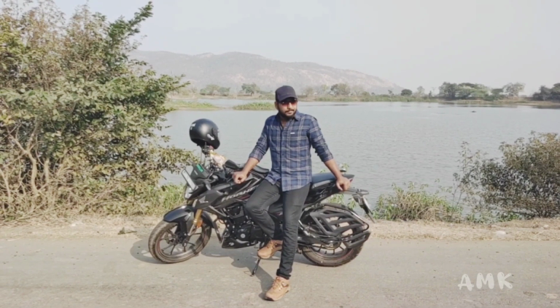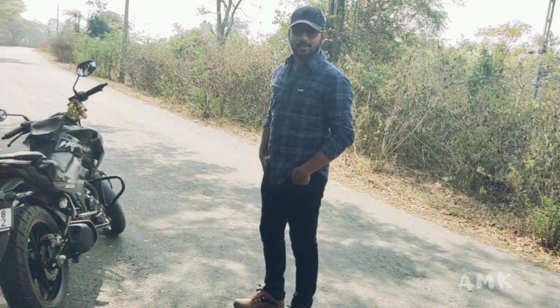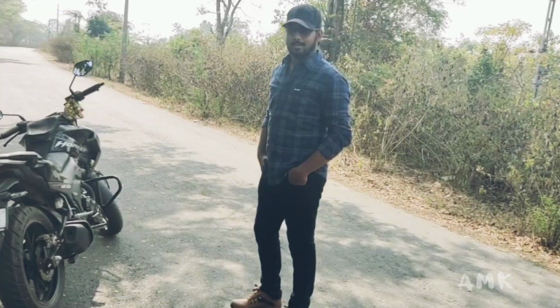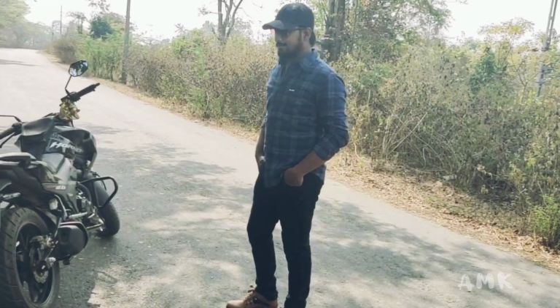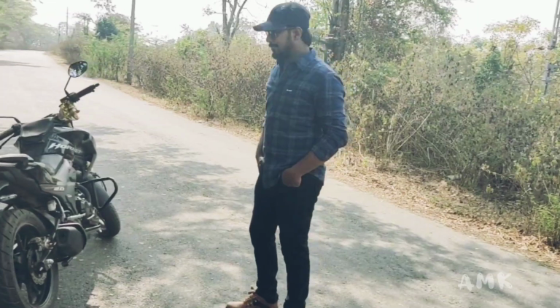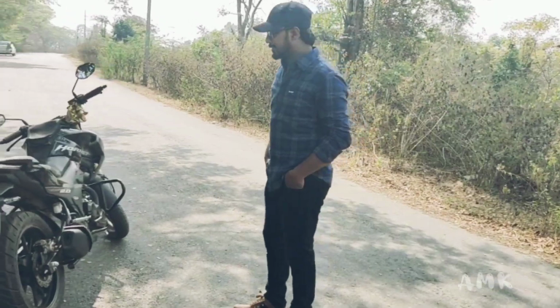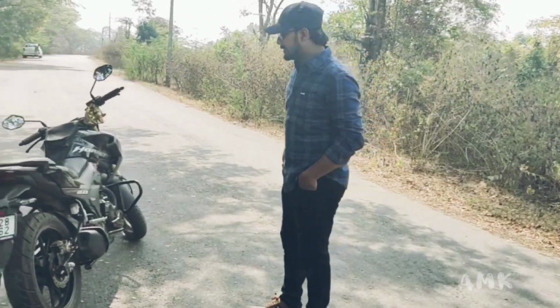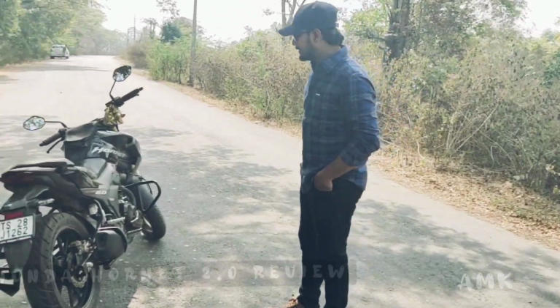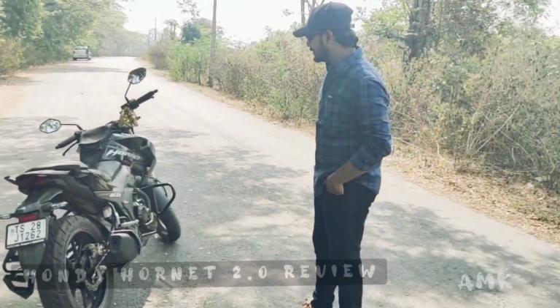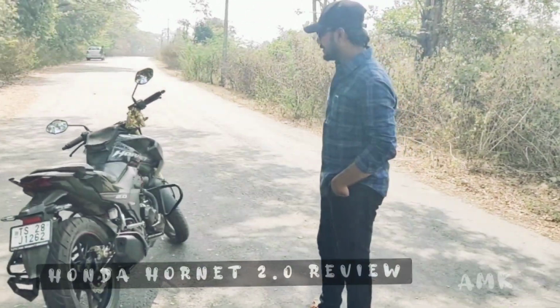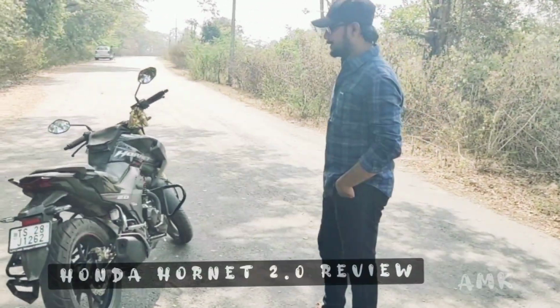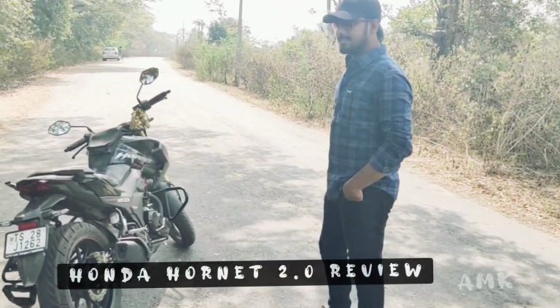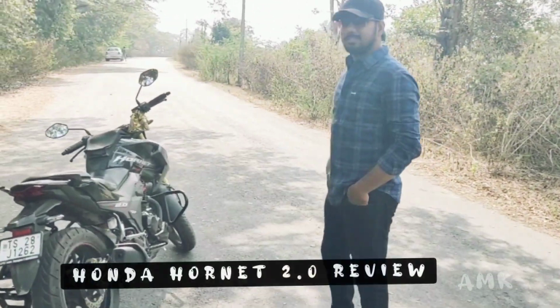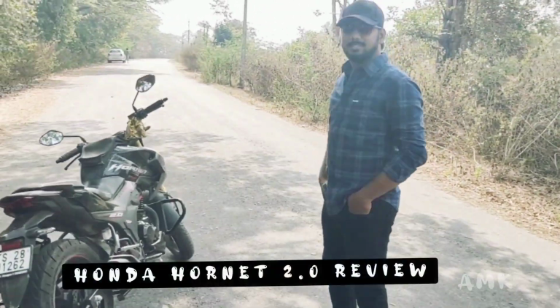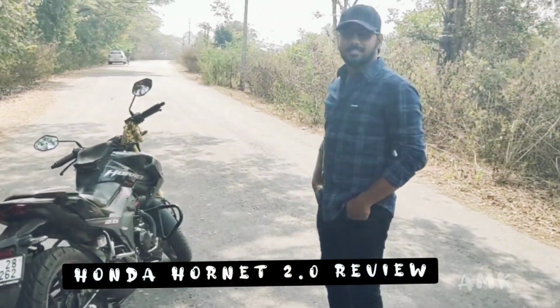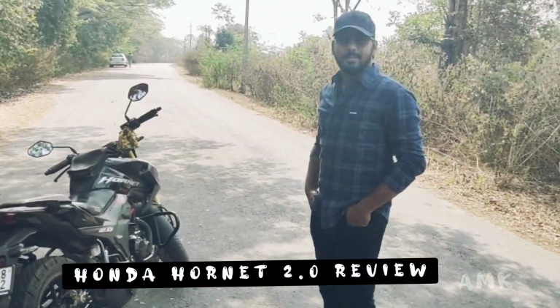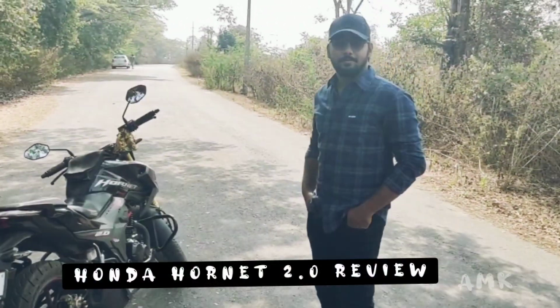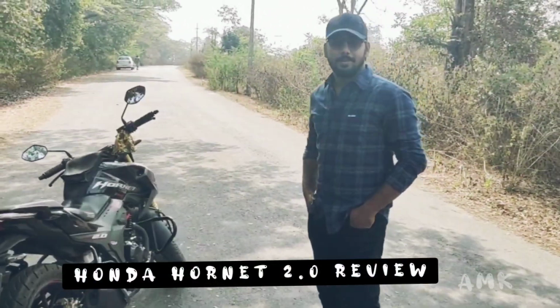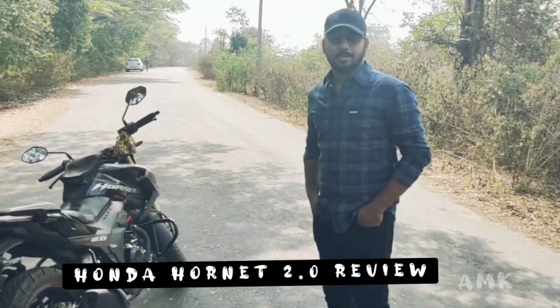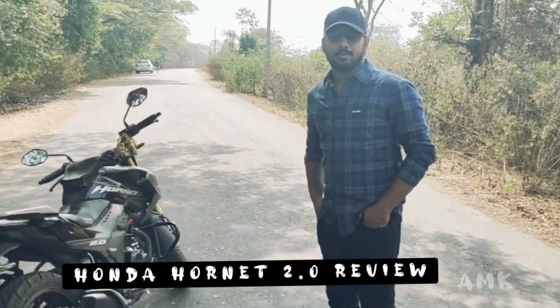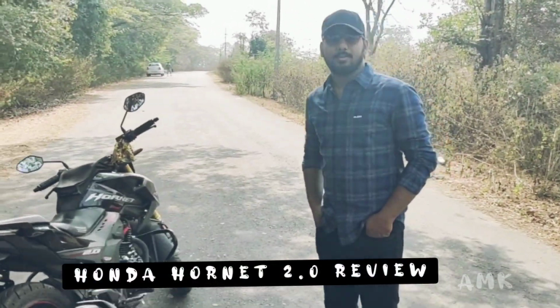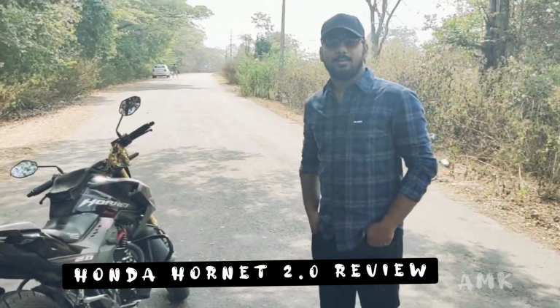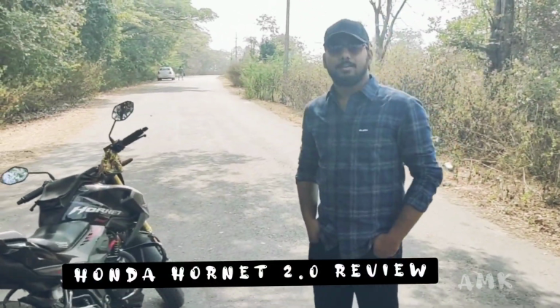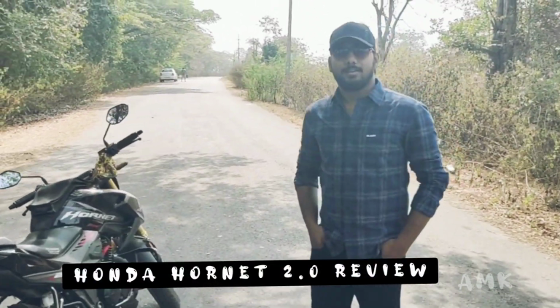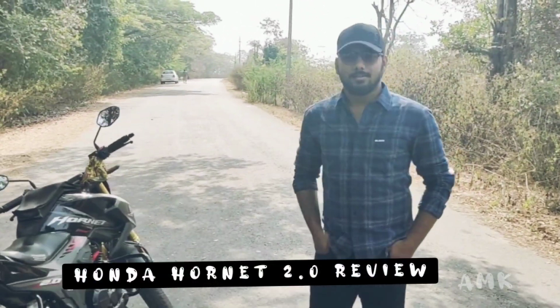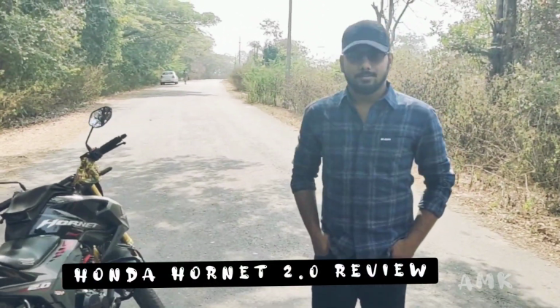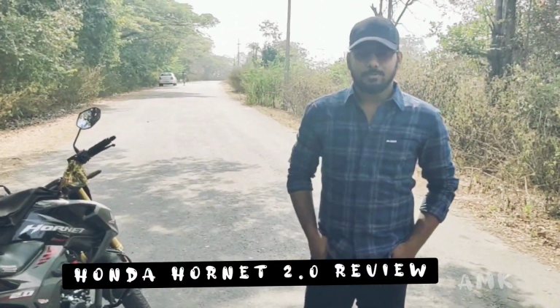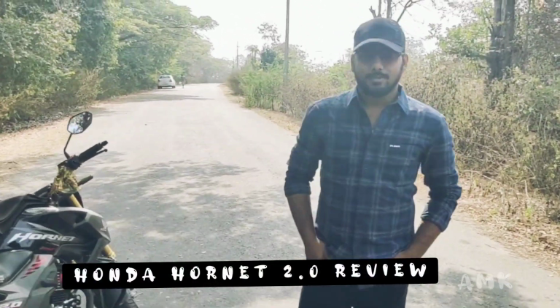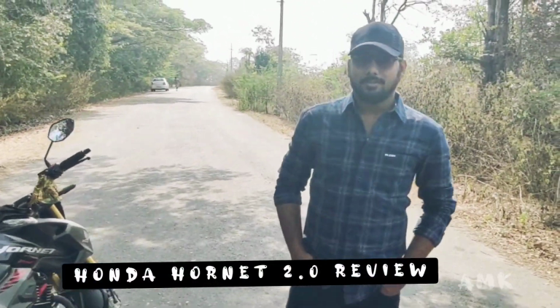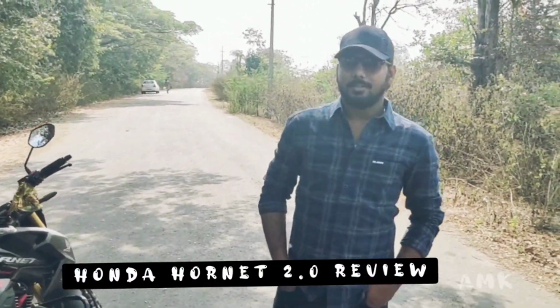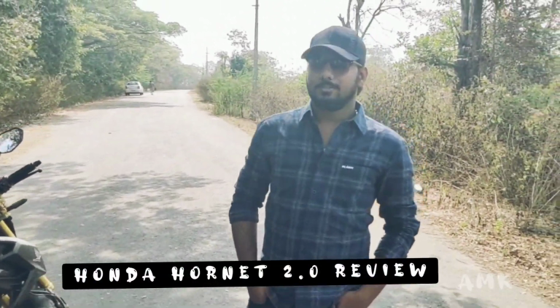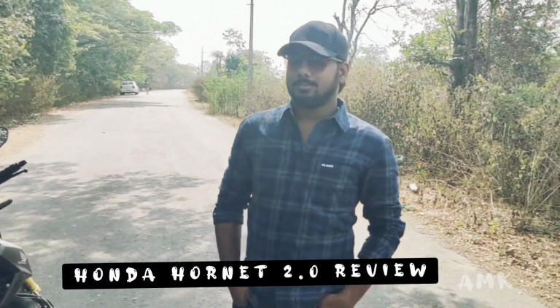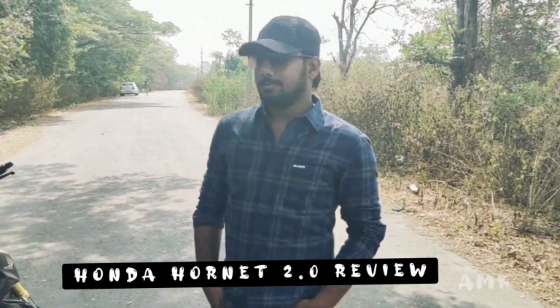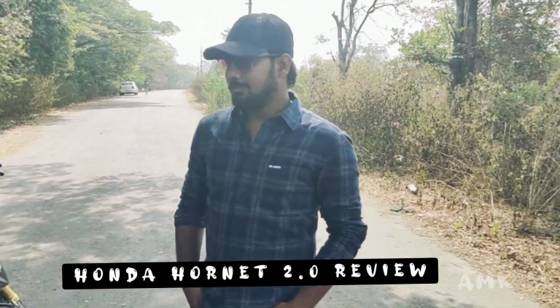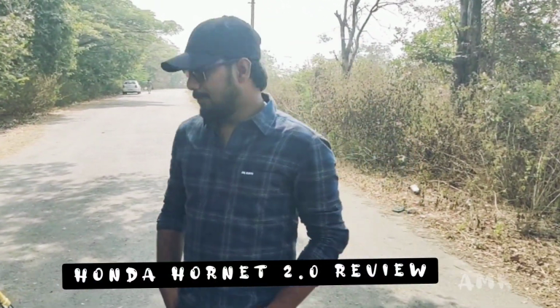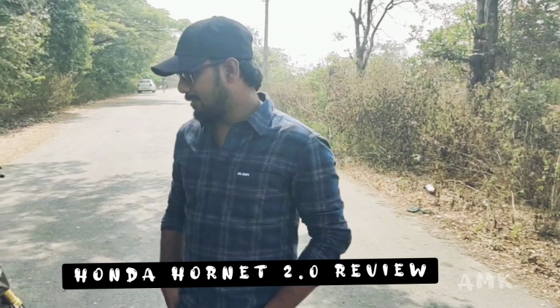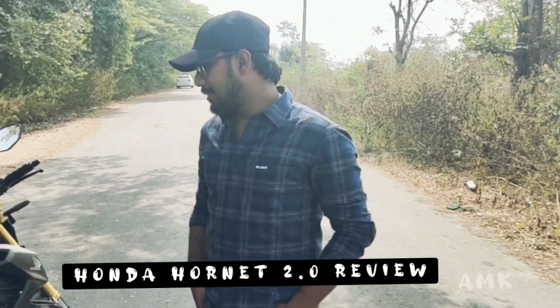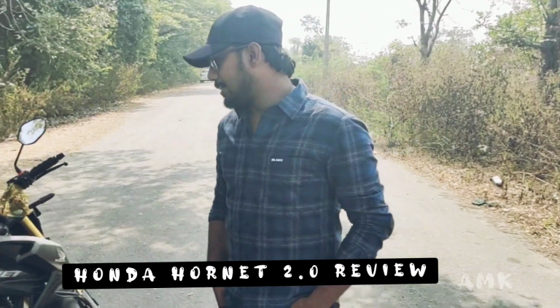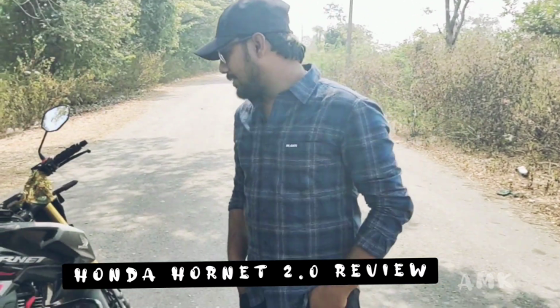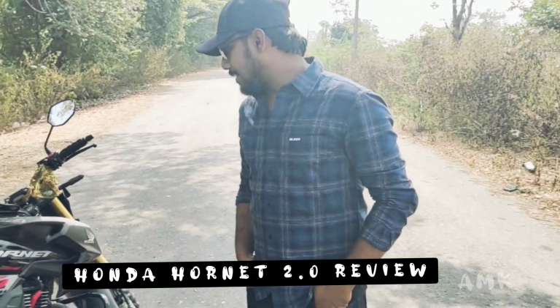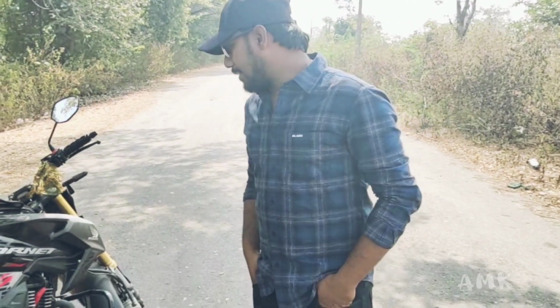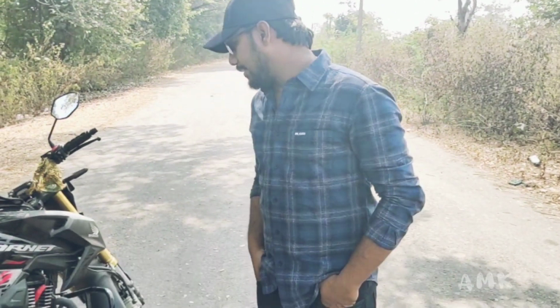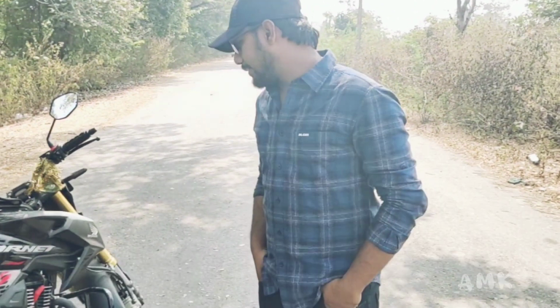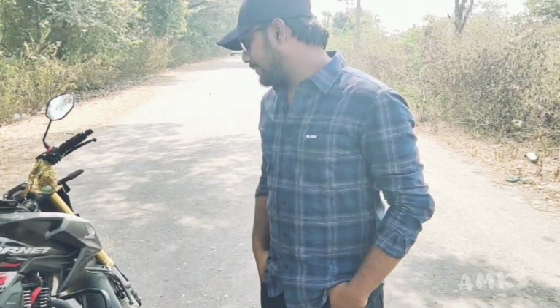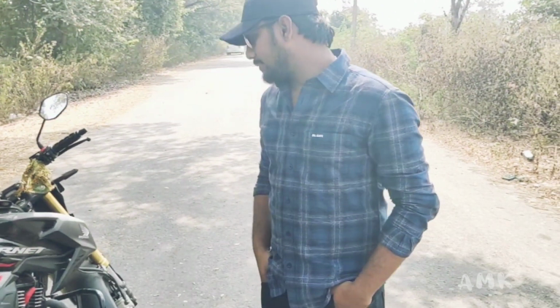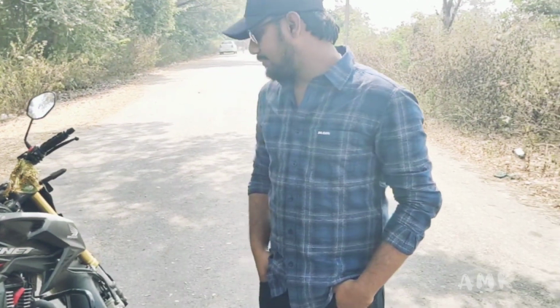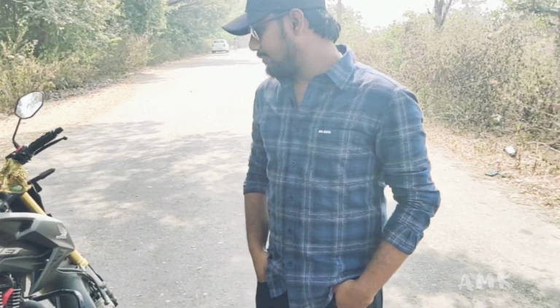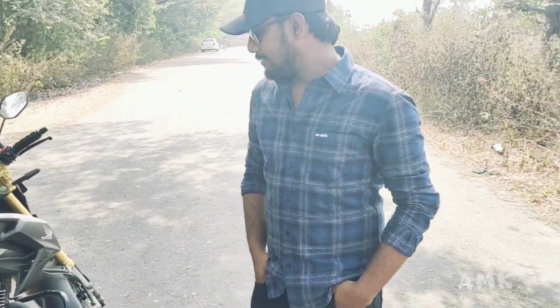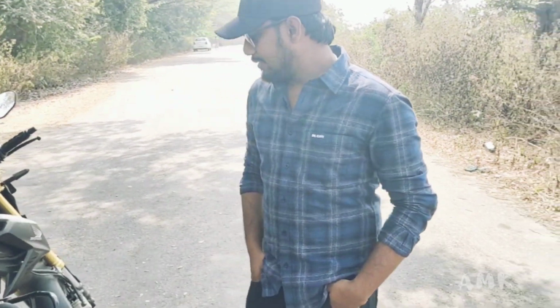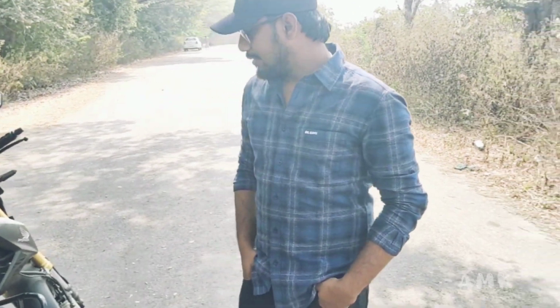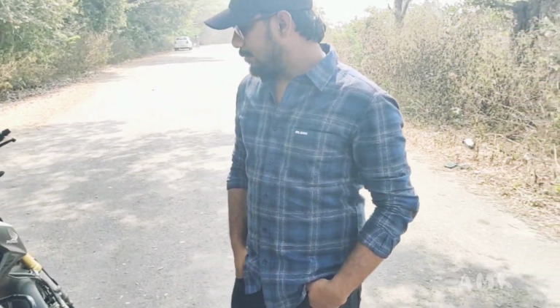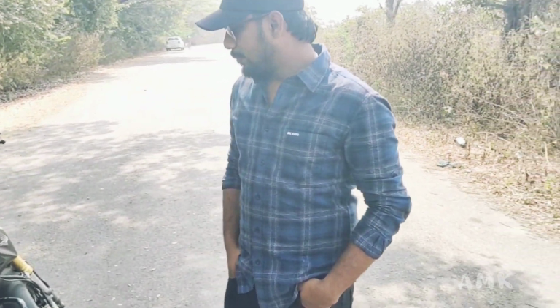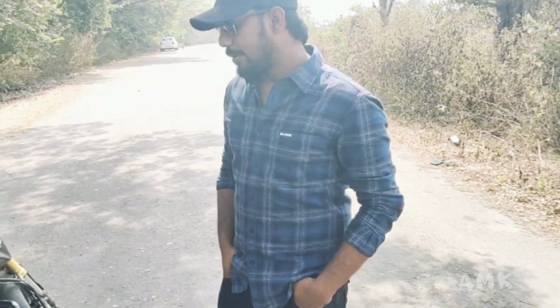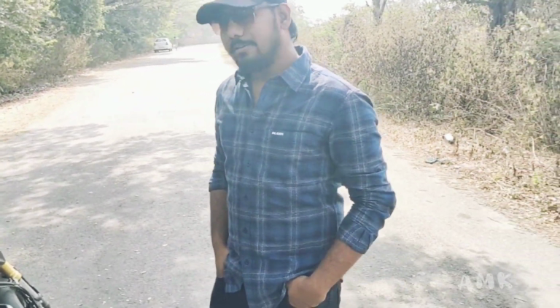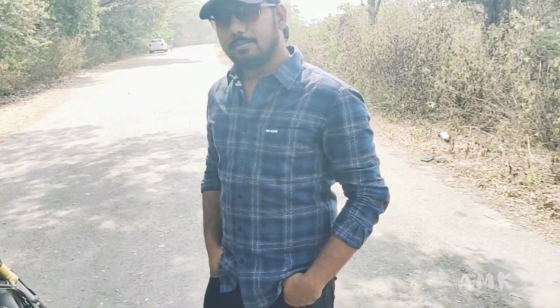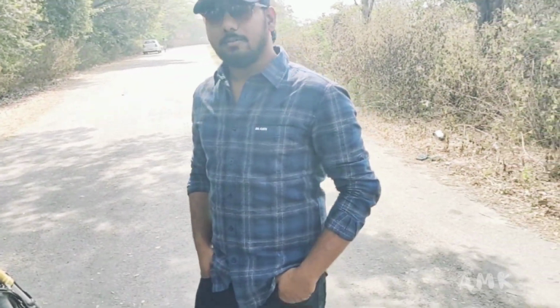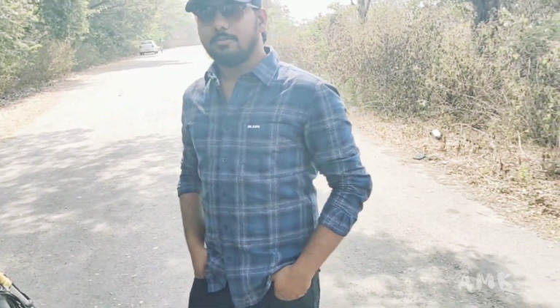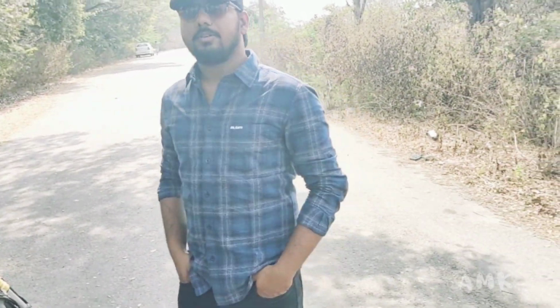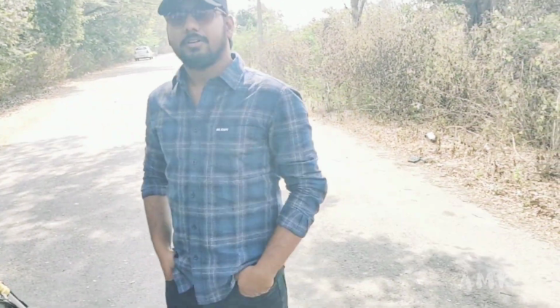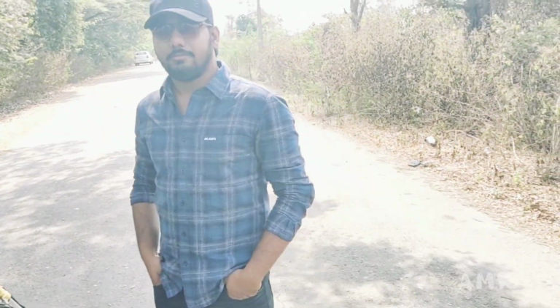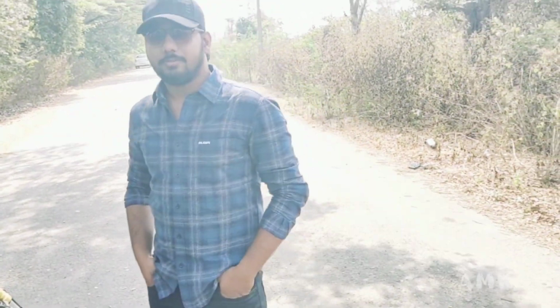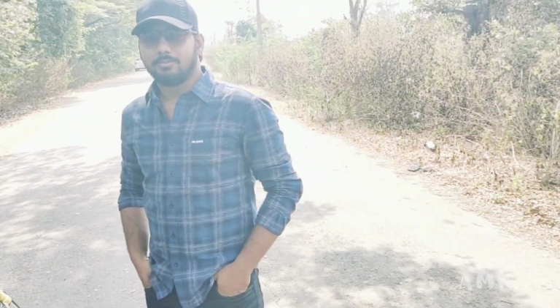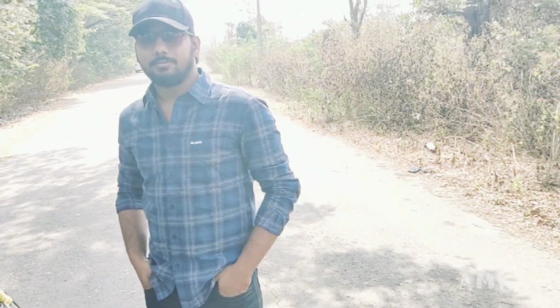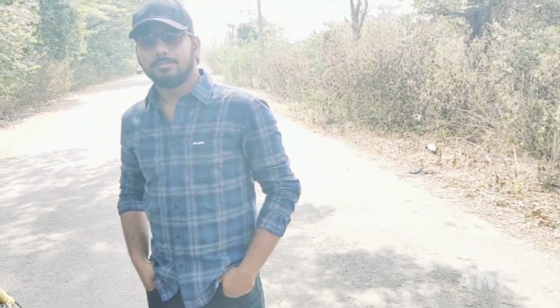Hello friends, this is AMK Erojmanam. This is the new Honda Hornet 2.0 review.